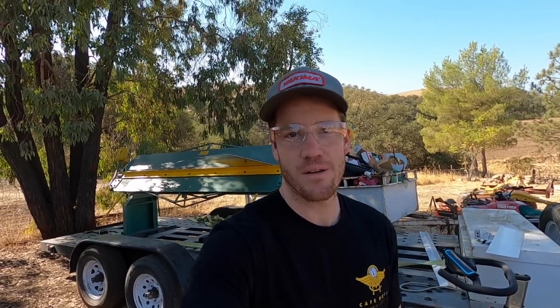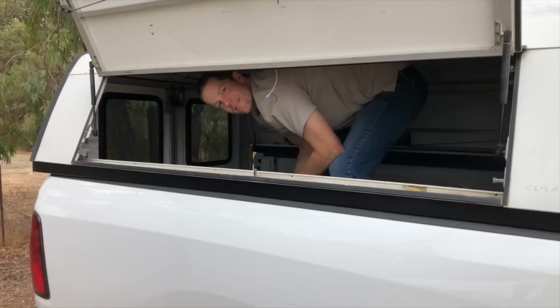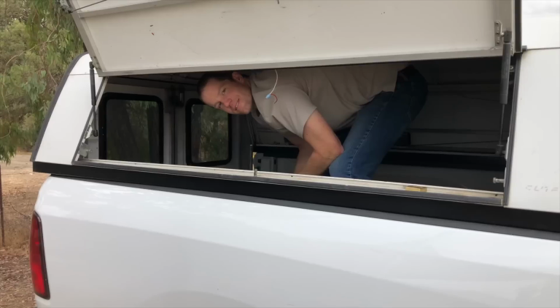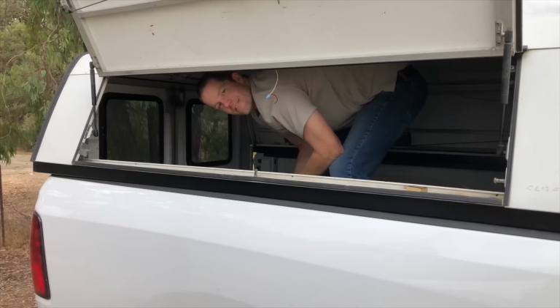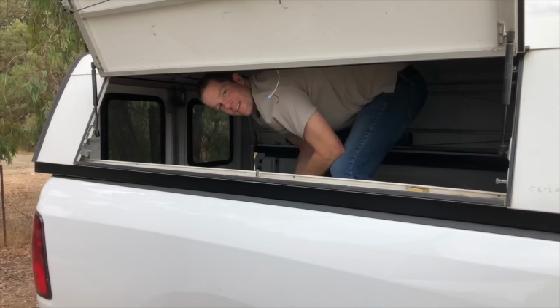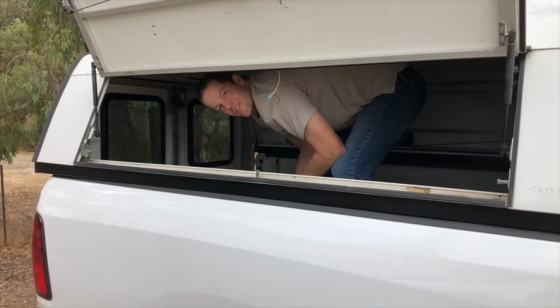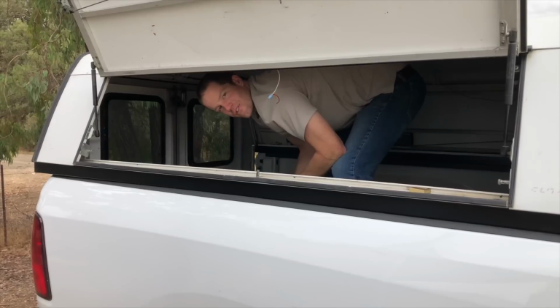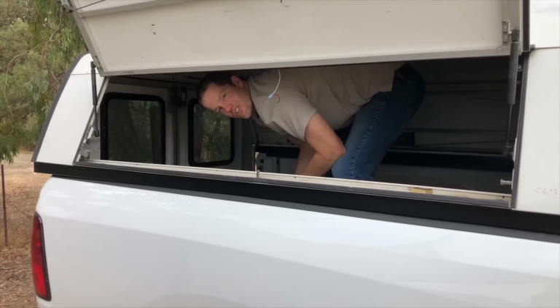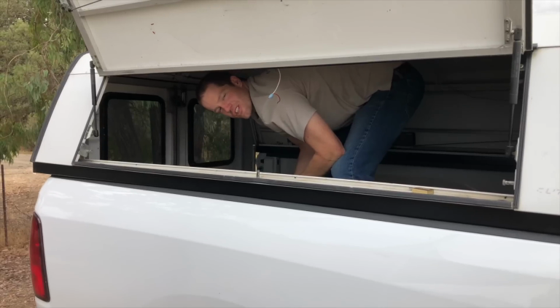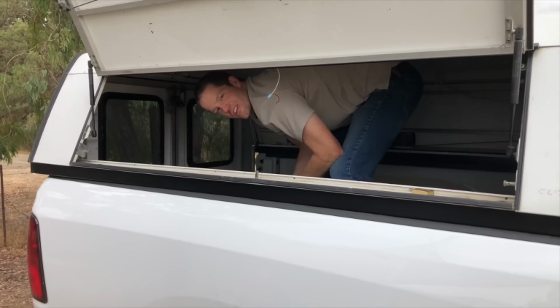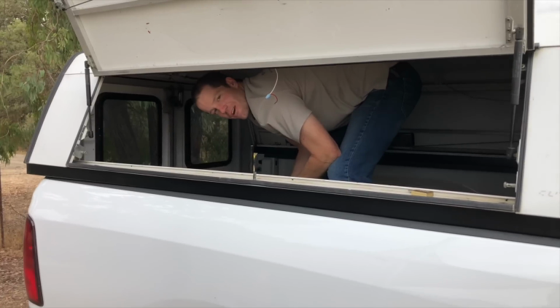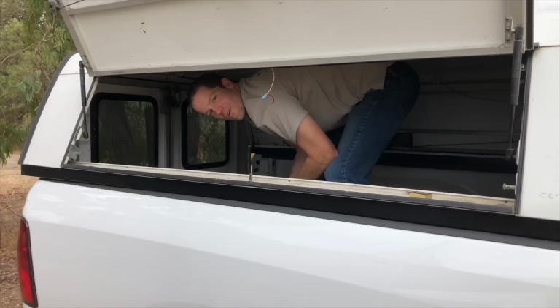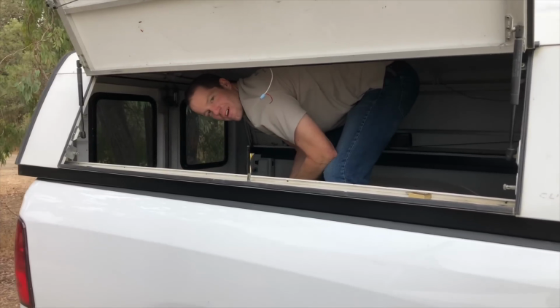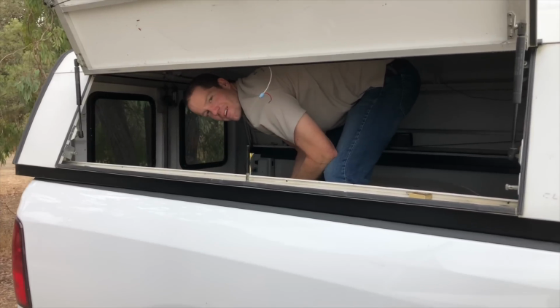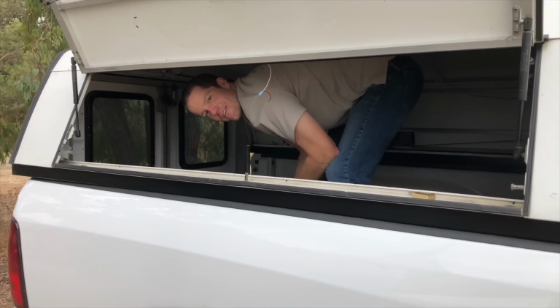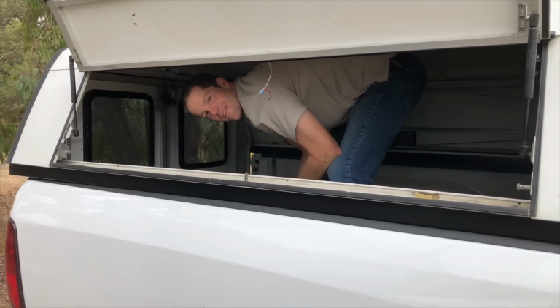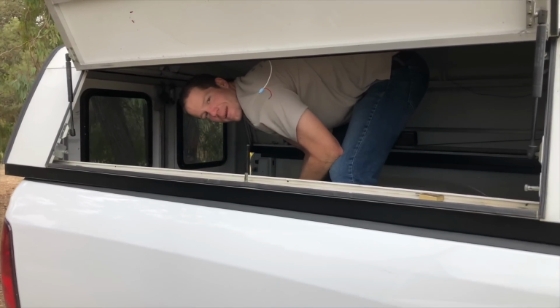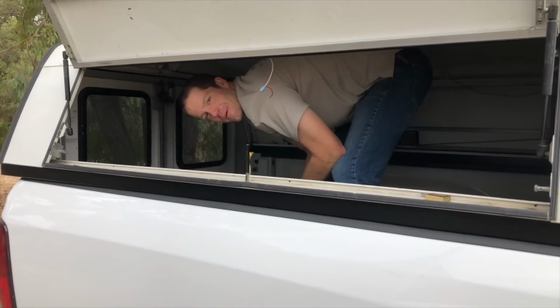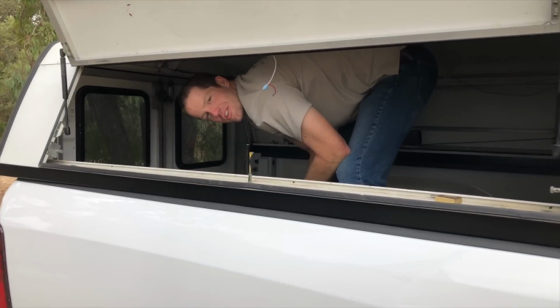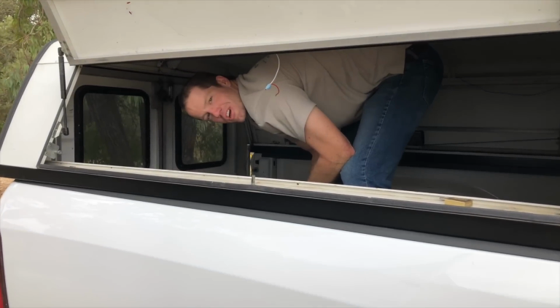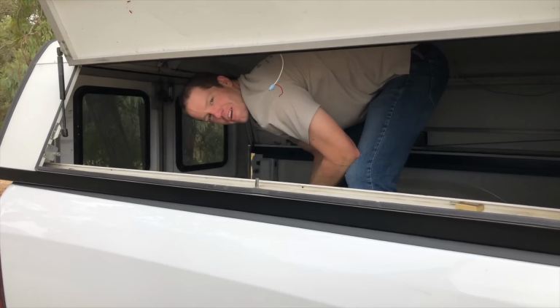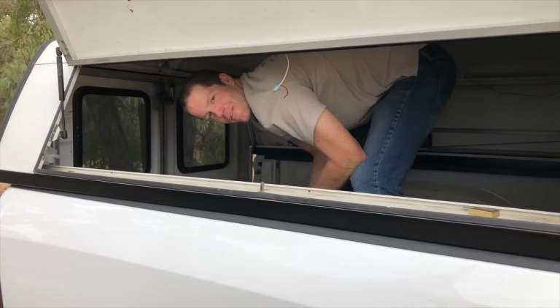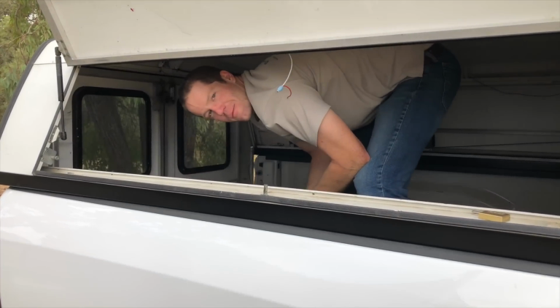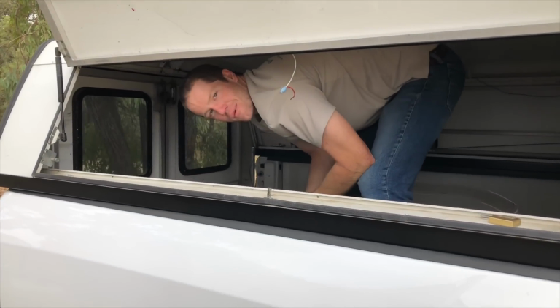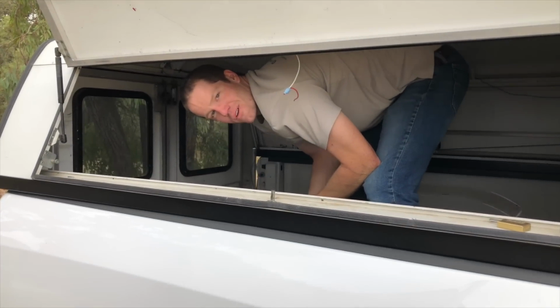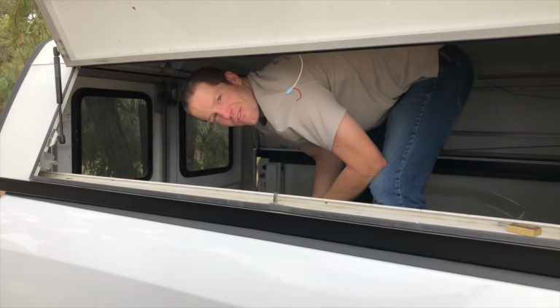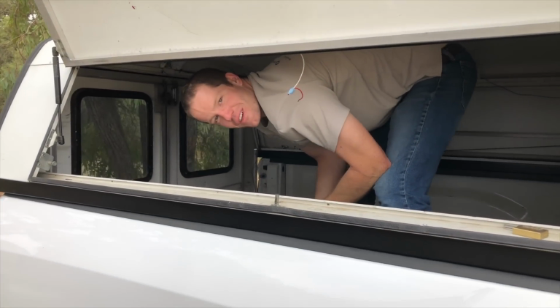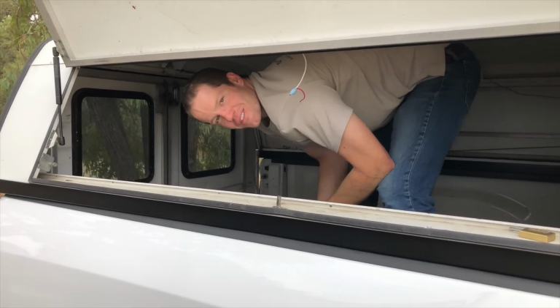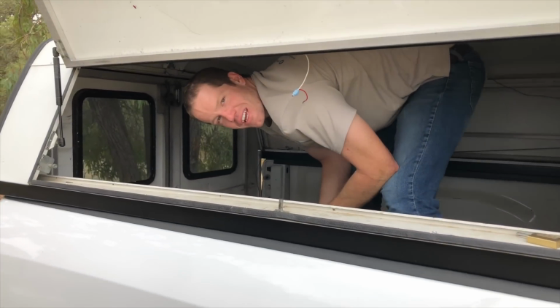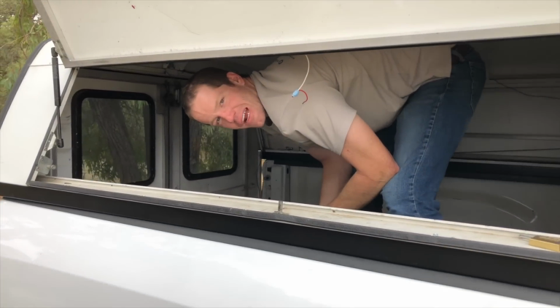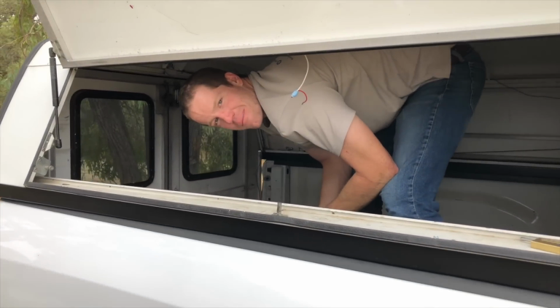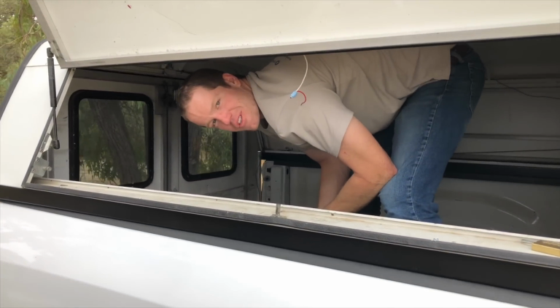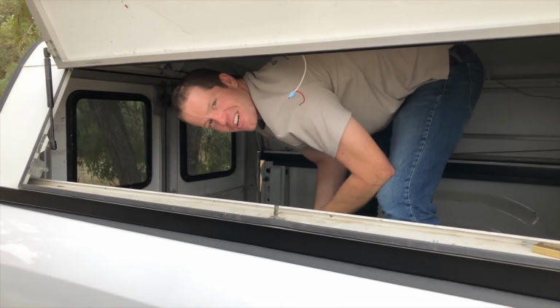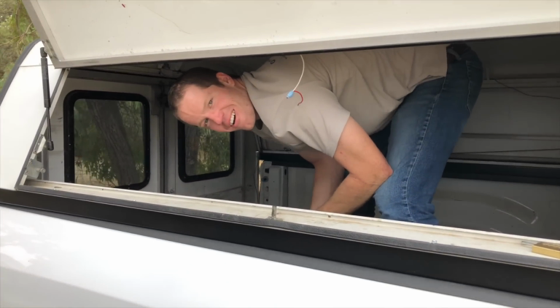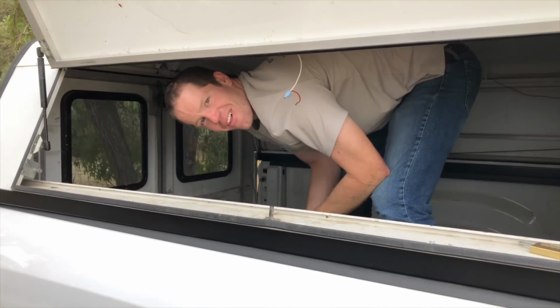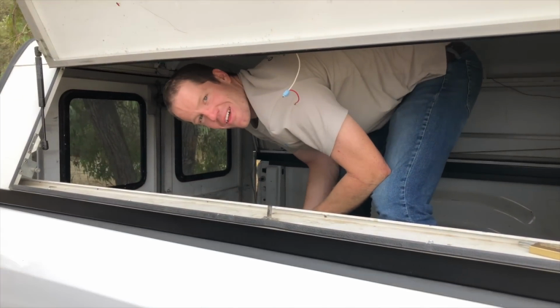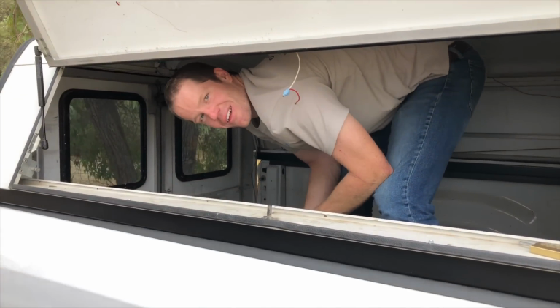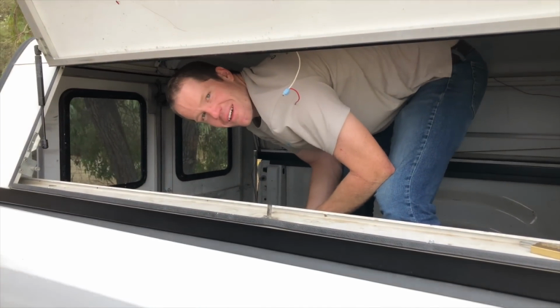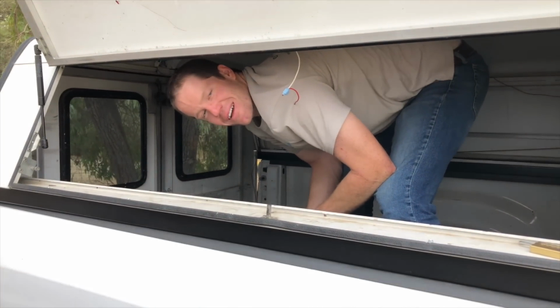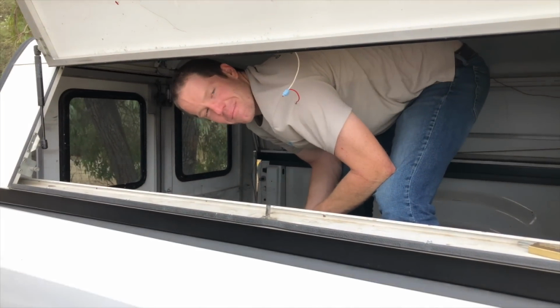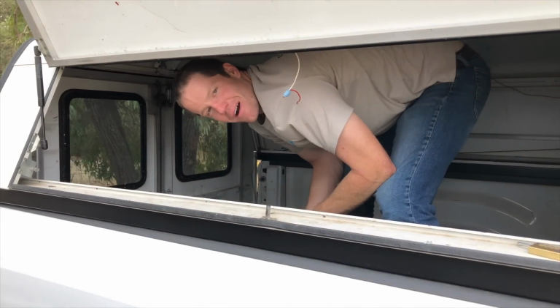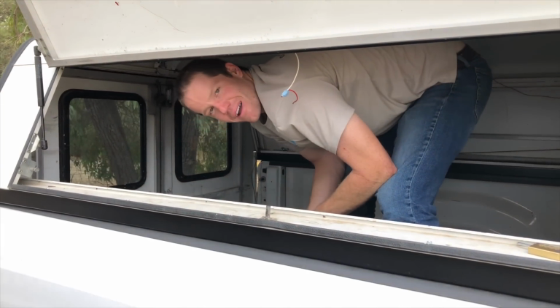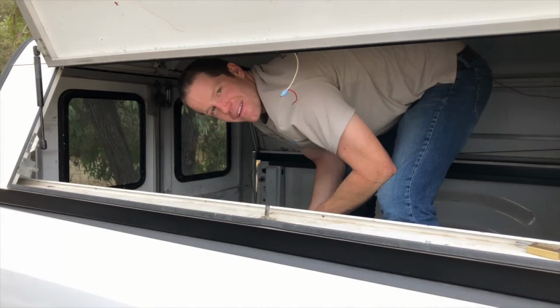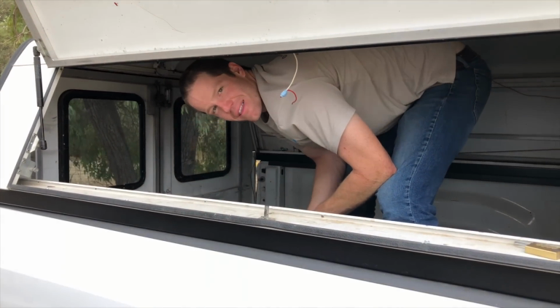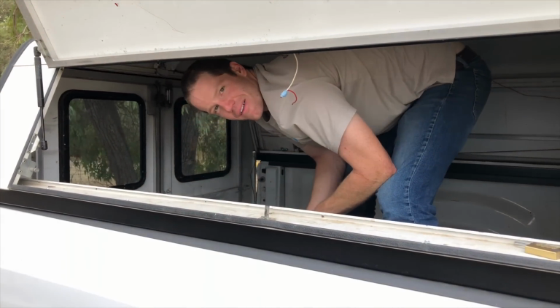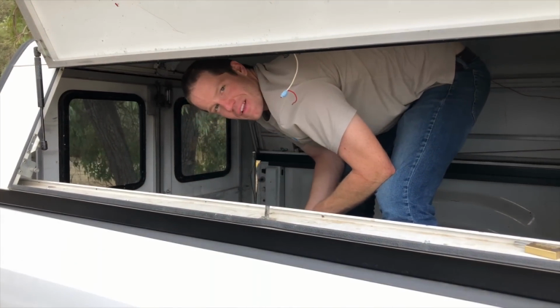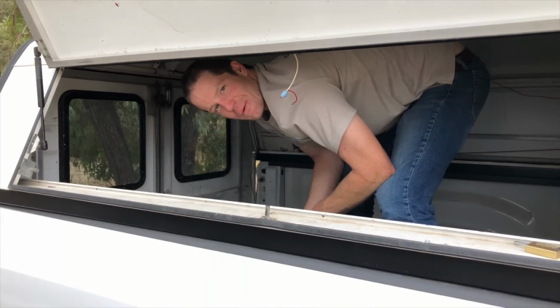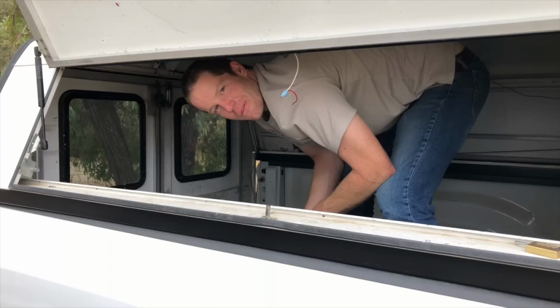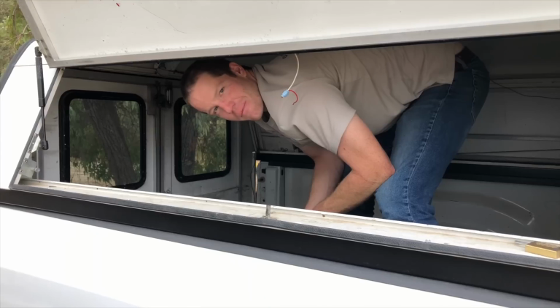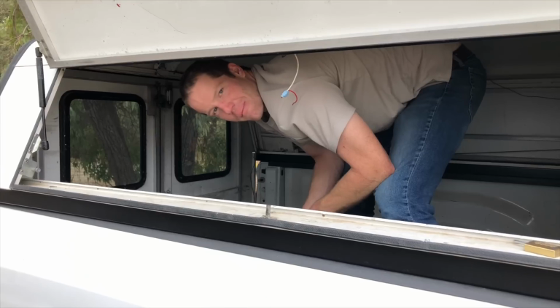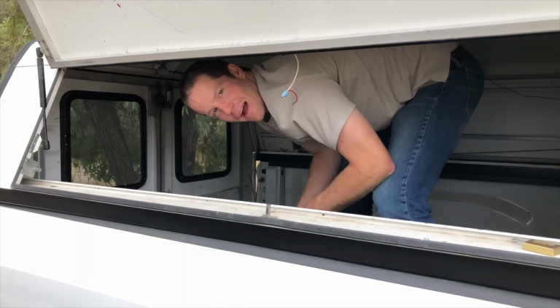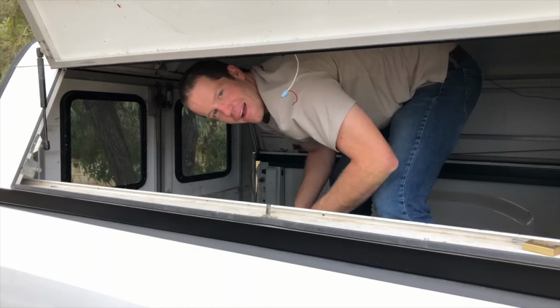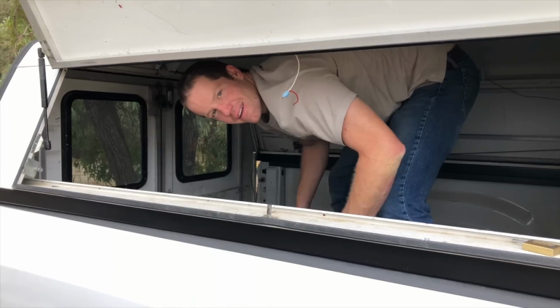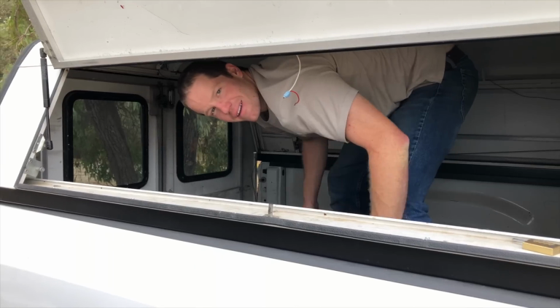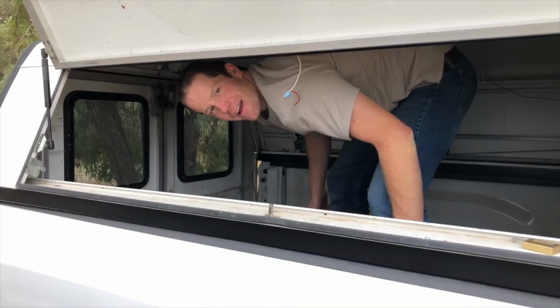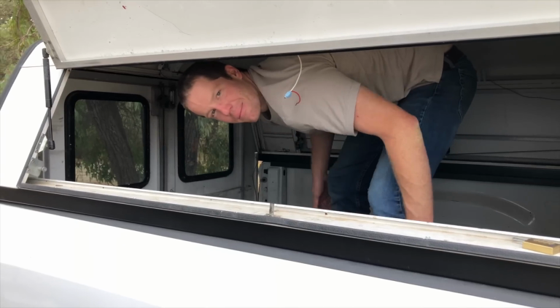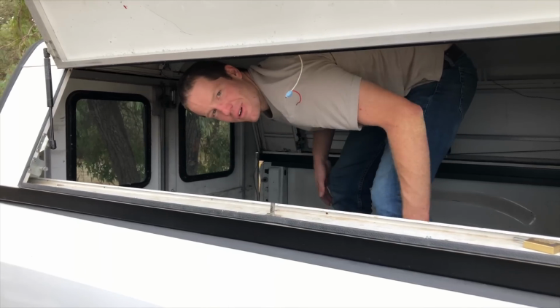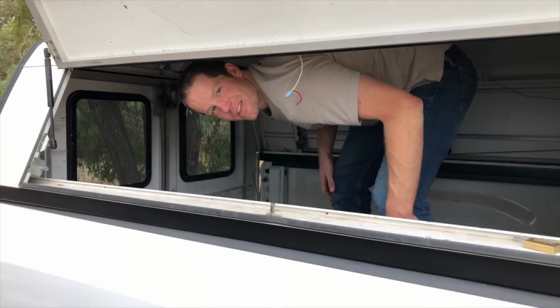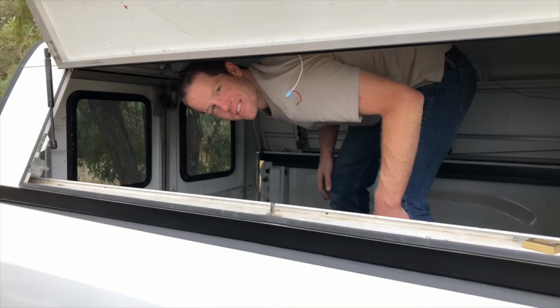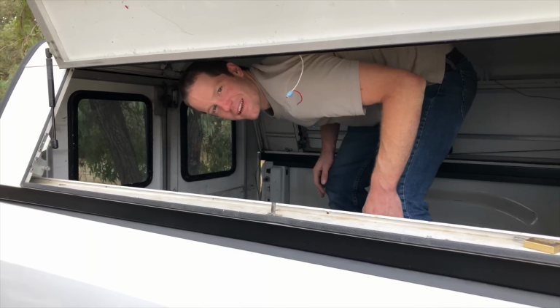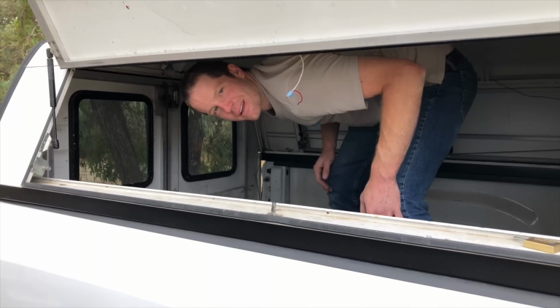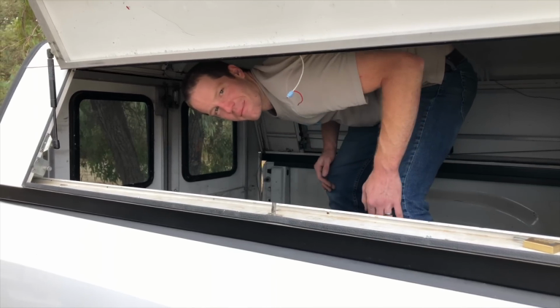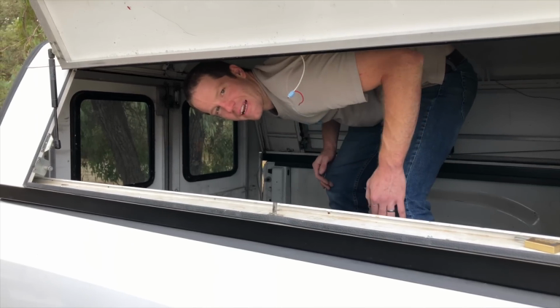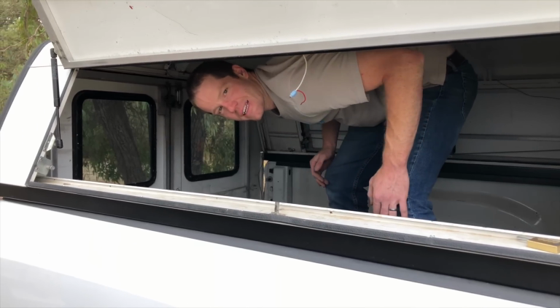Today is officially day one and I'm going to try to remove this camper shell by lifting with my back and hyperextending my knees.